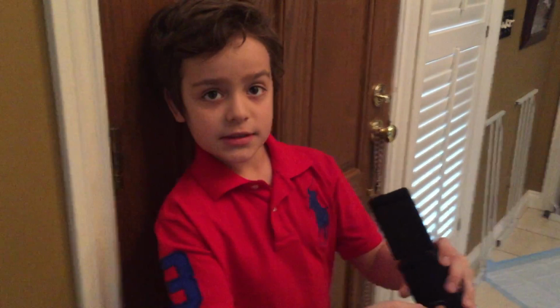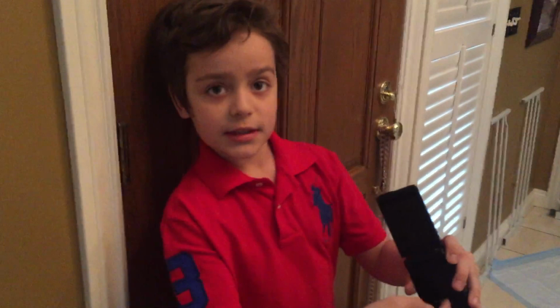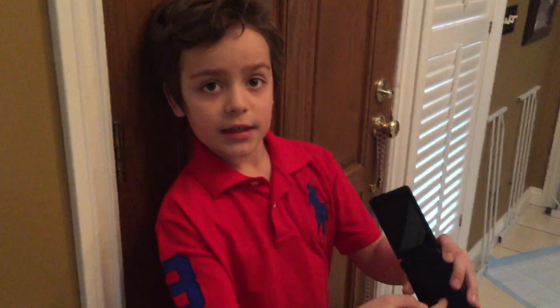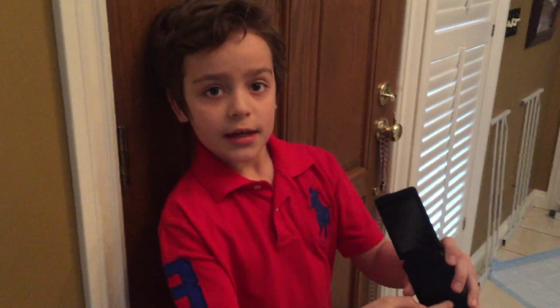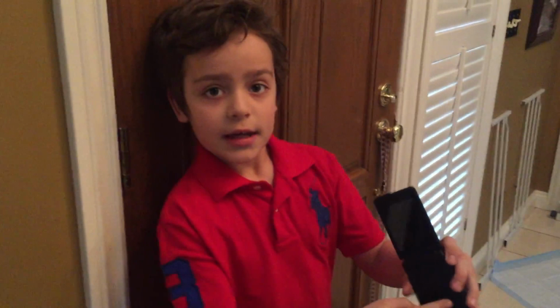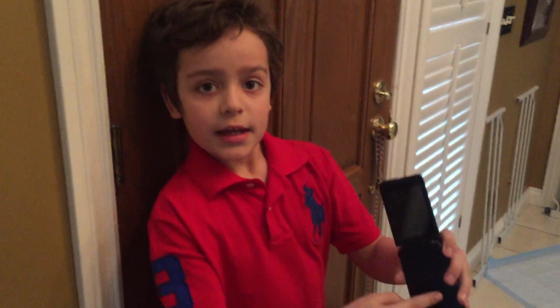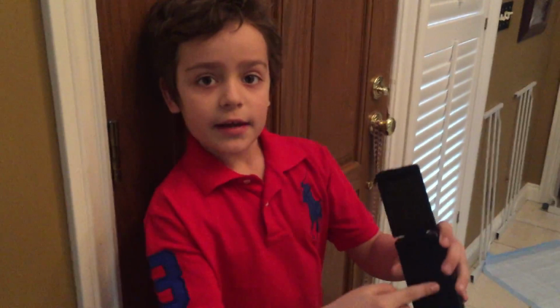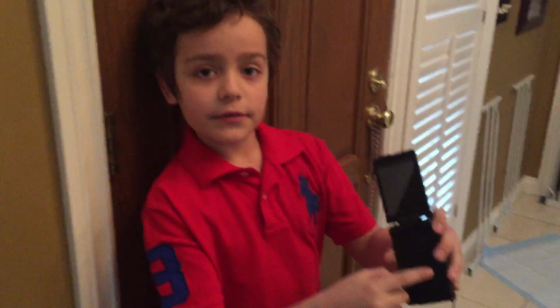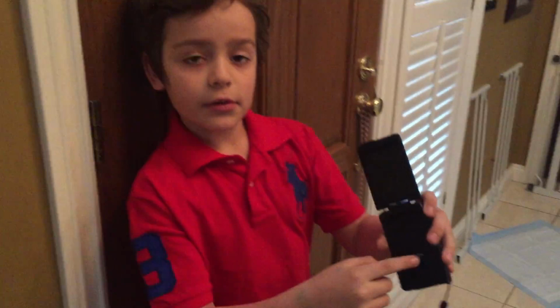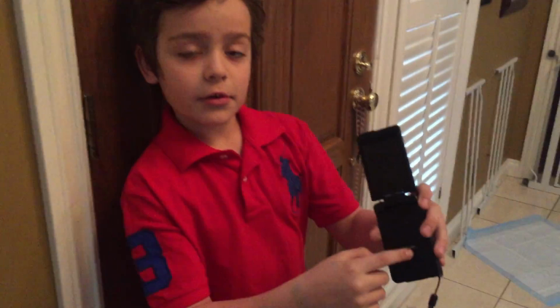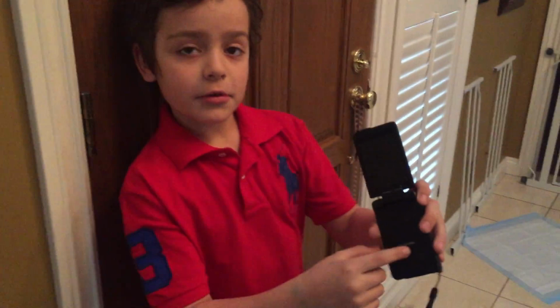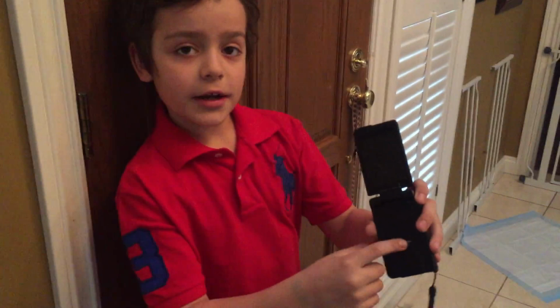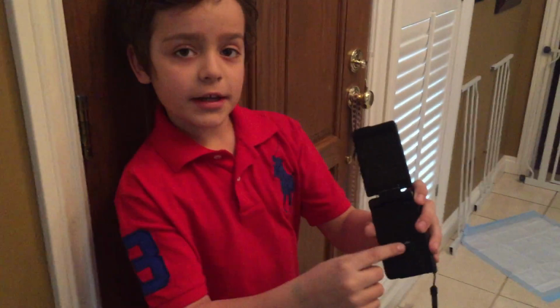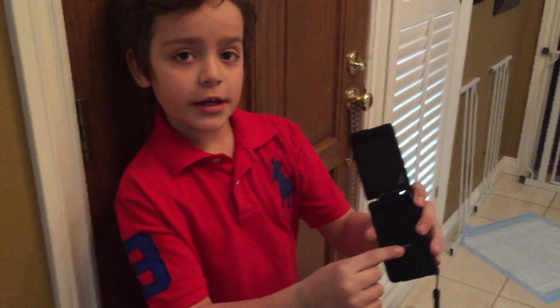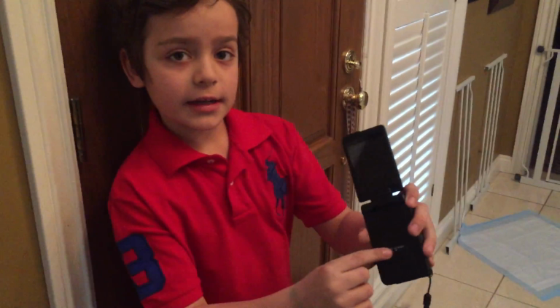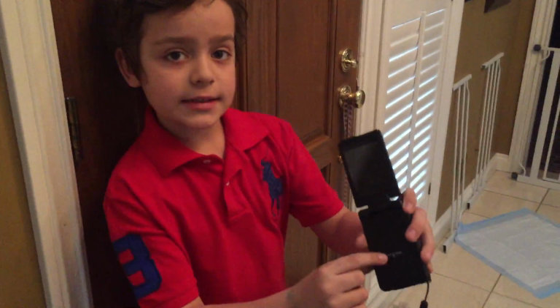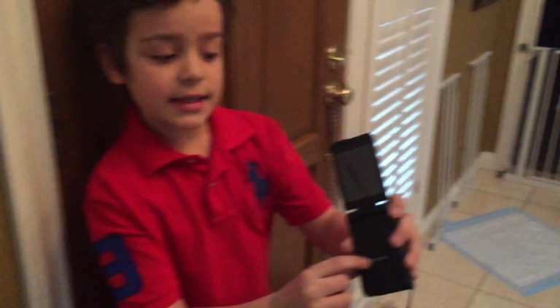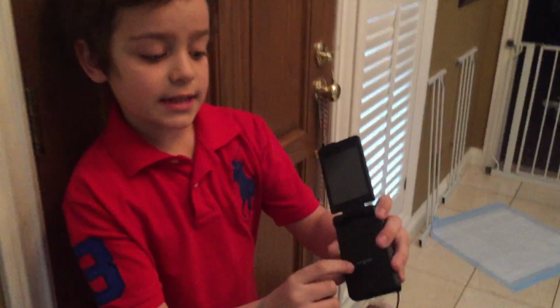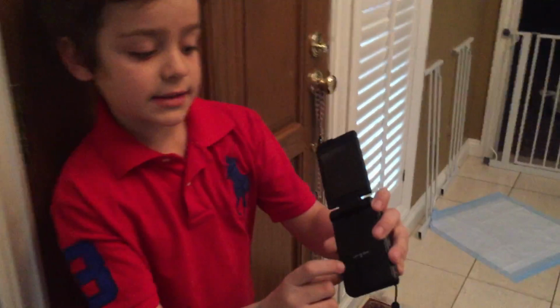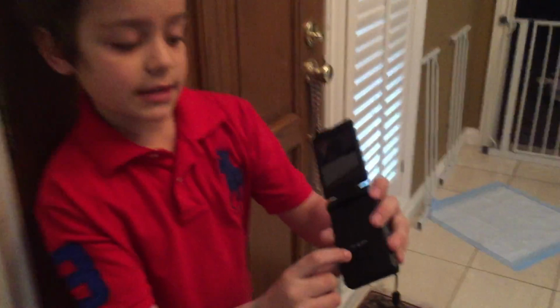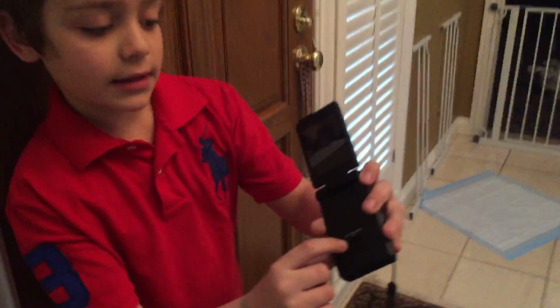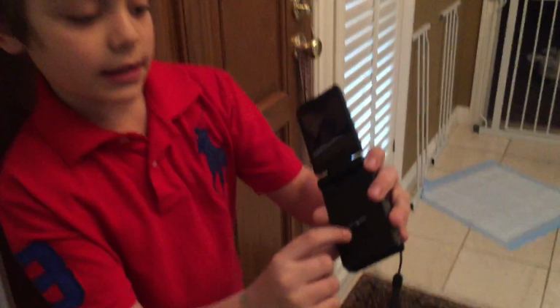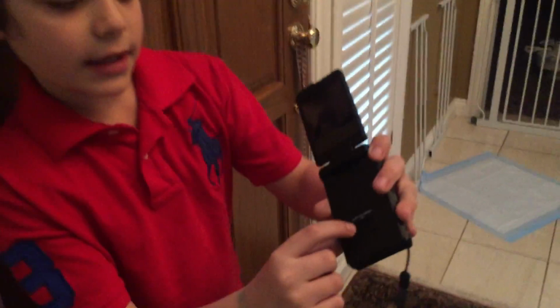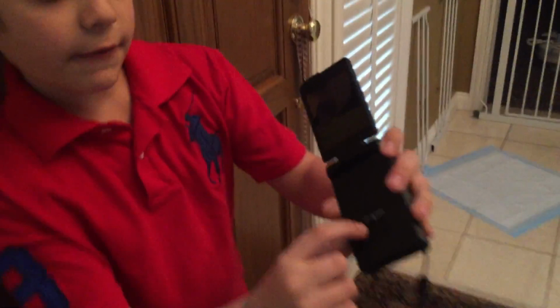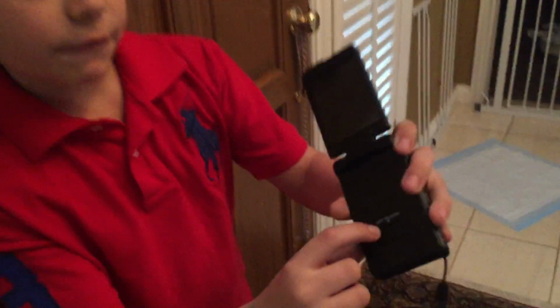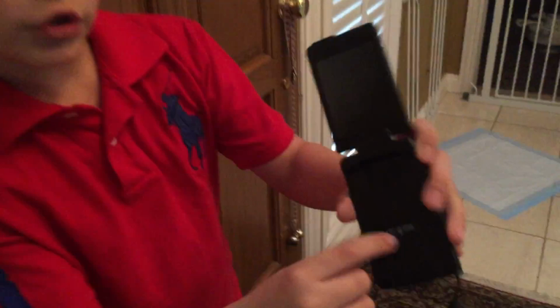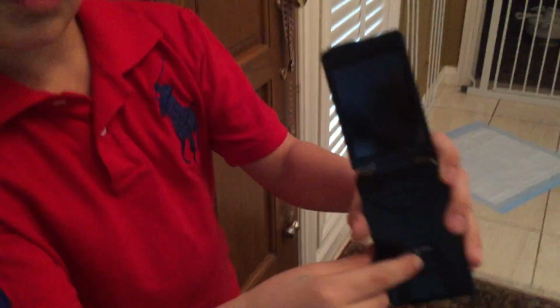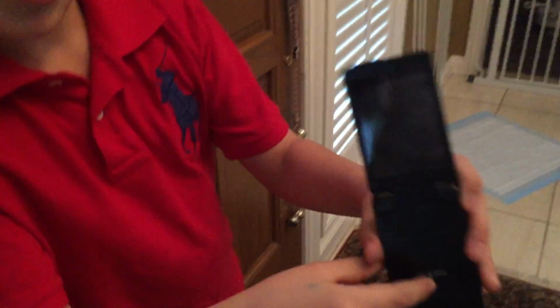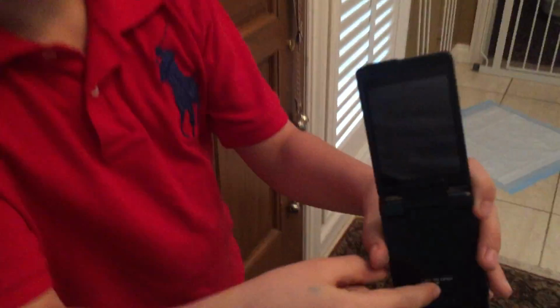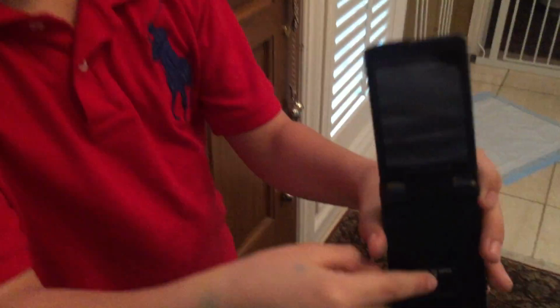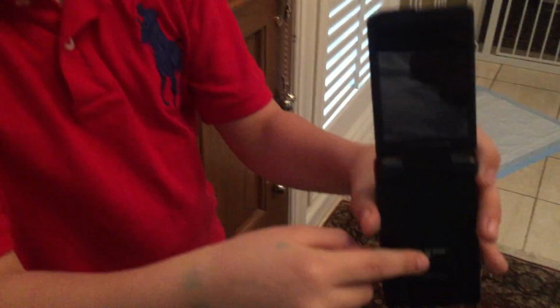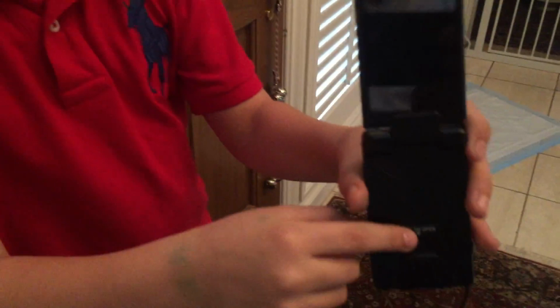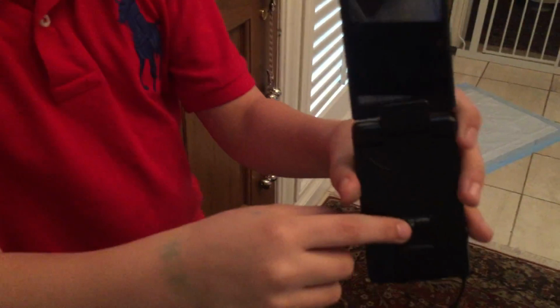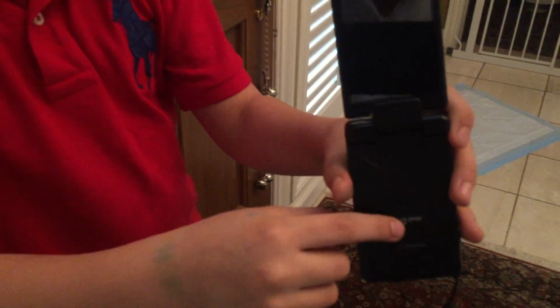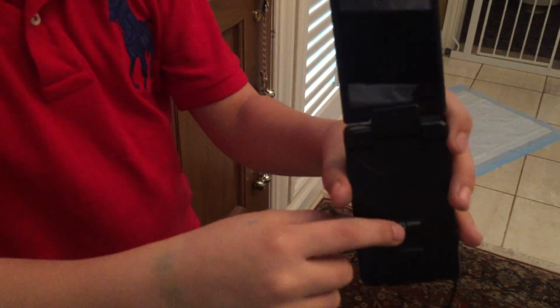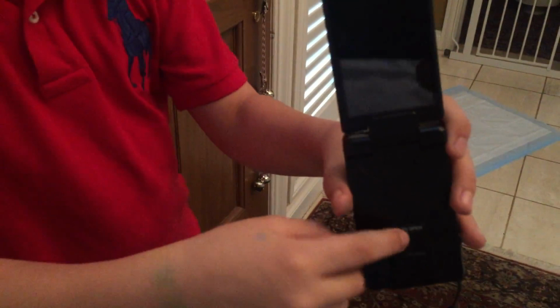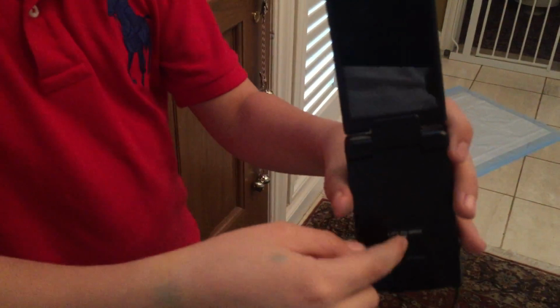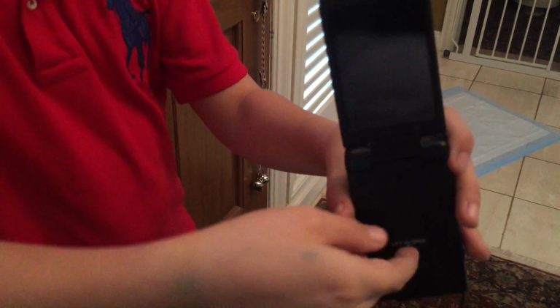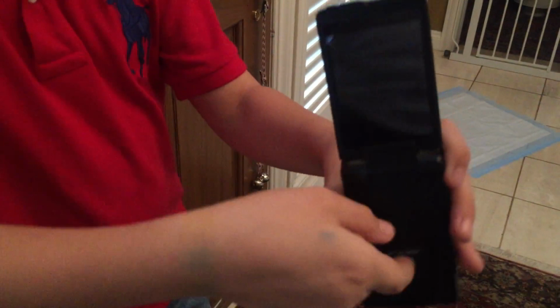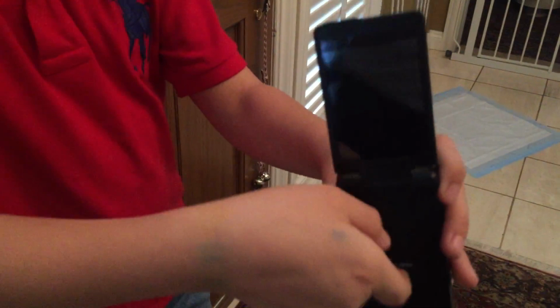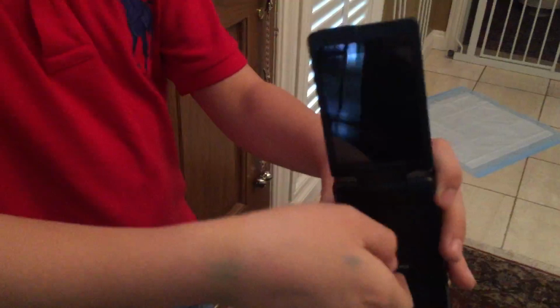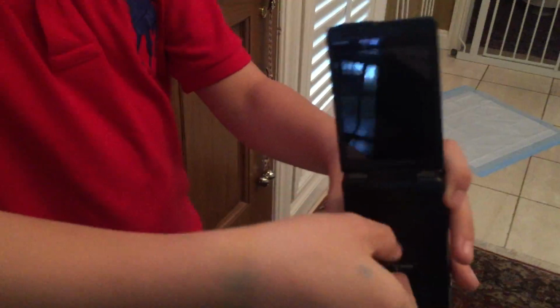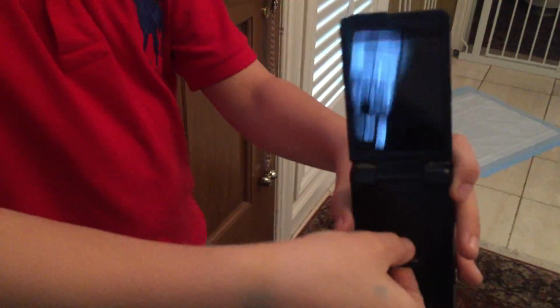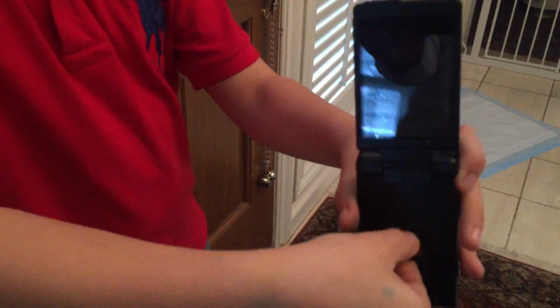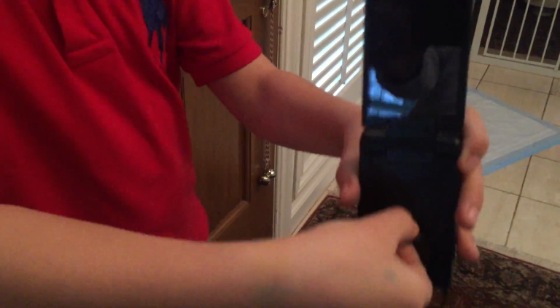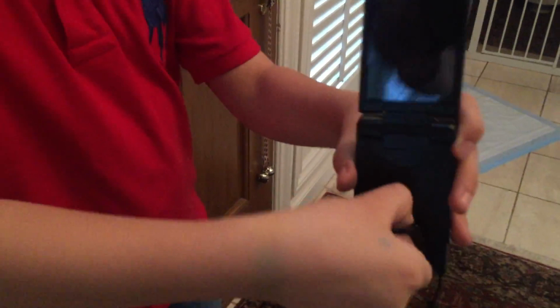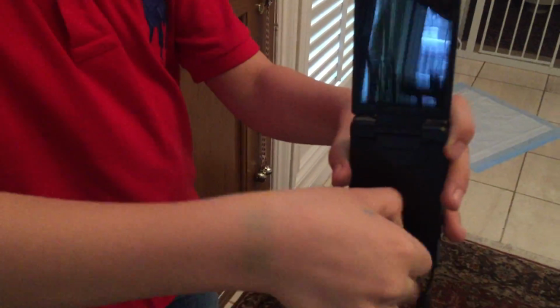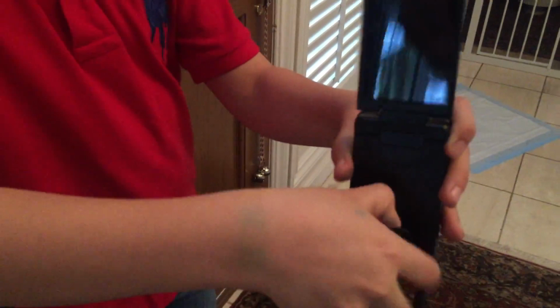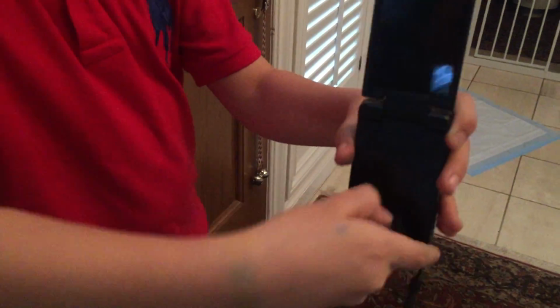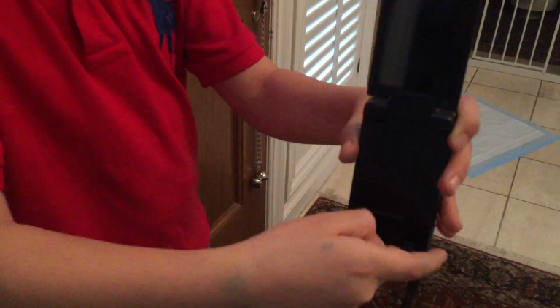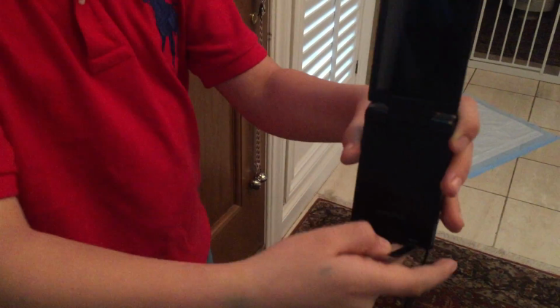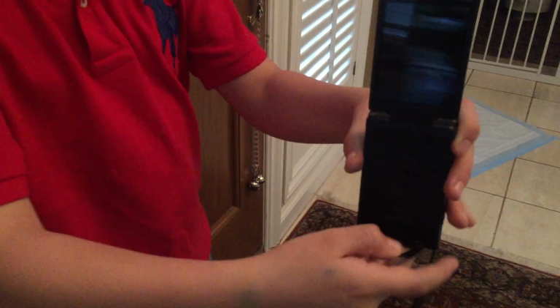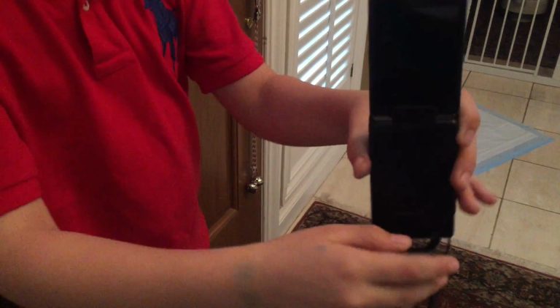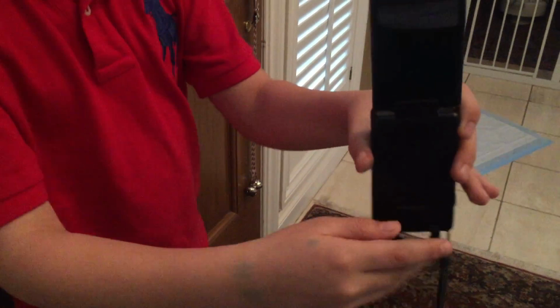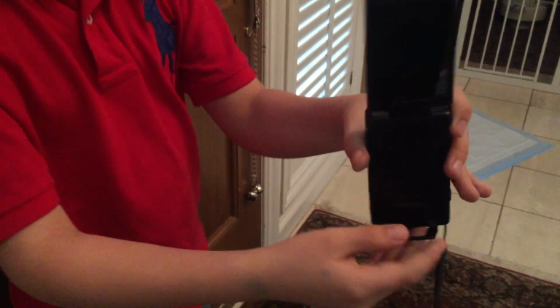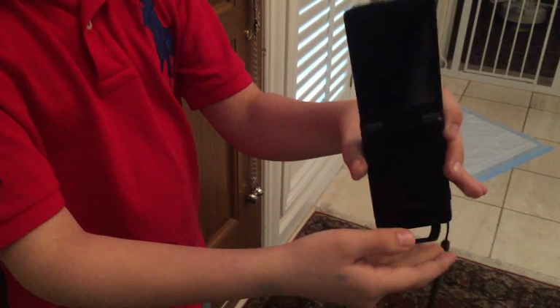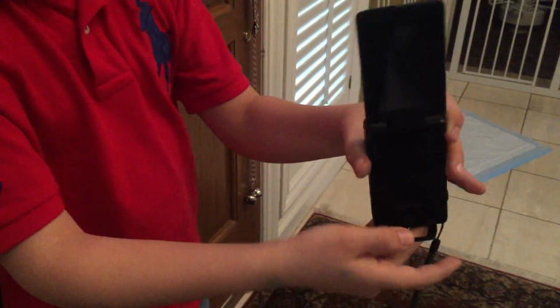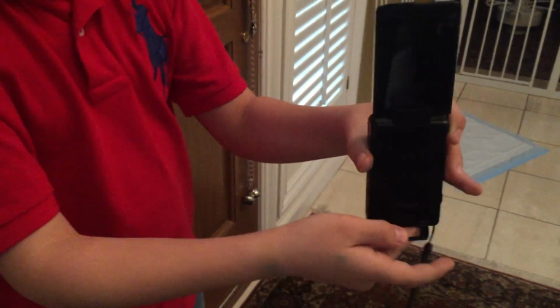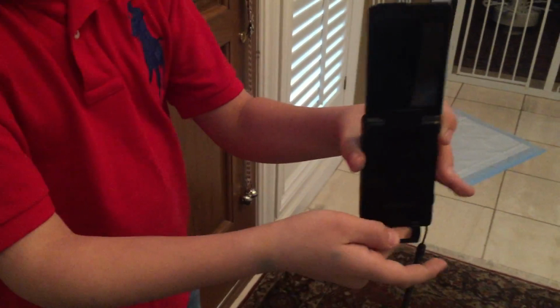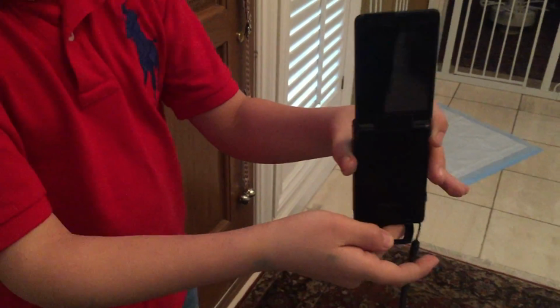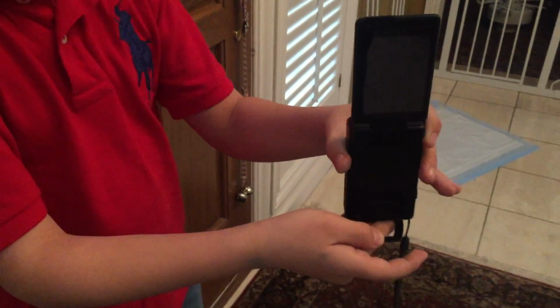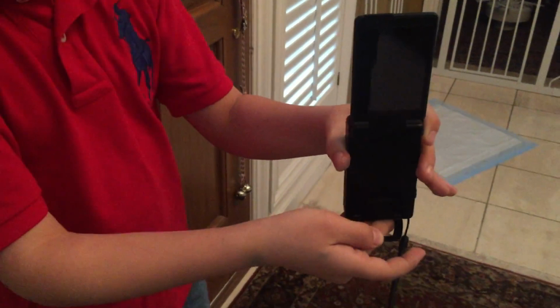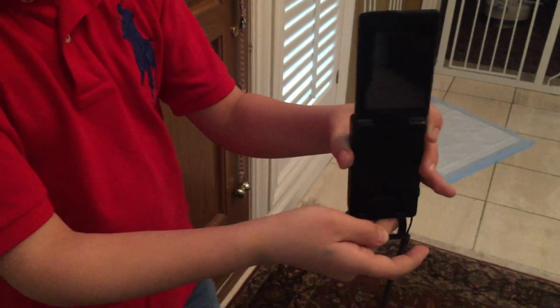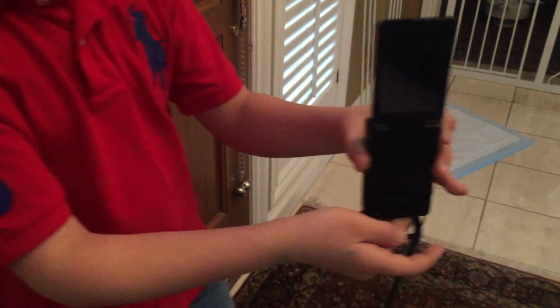See? If you look right here, it says 'lift to open,' and then you pull it out, and then let me show you.